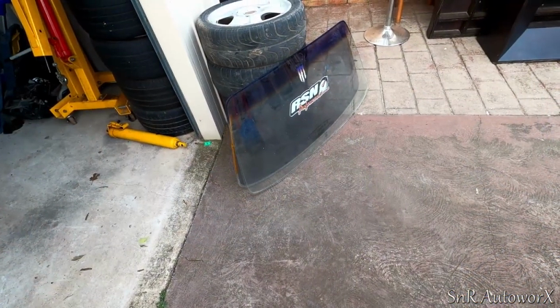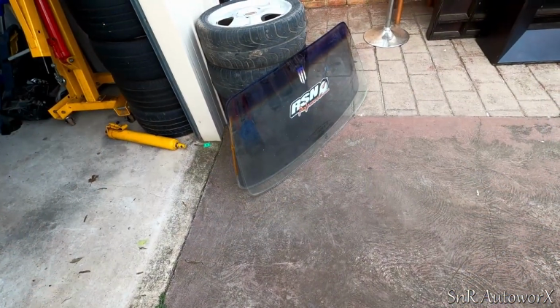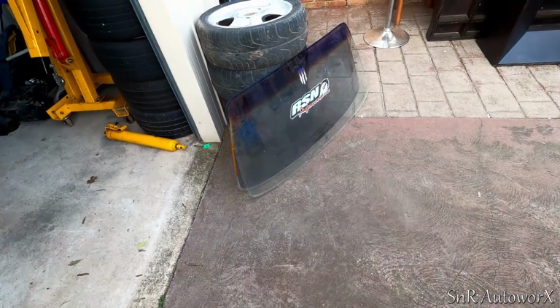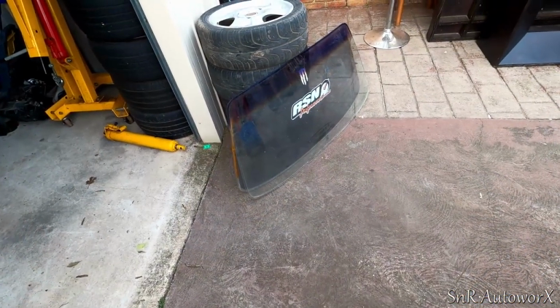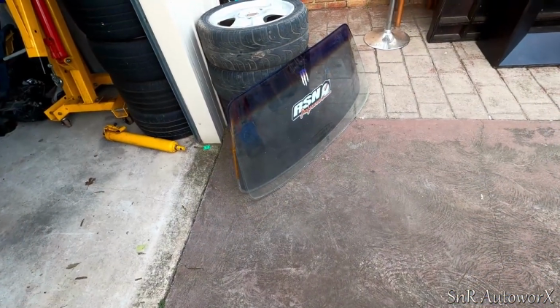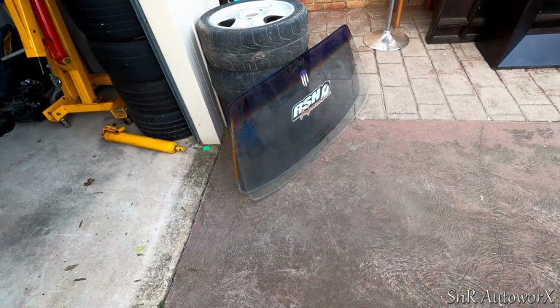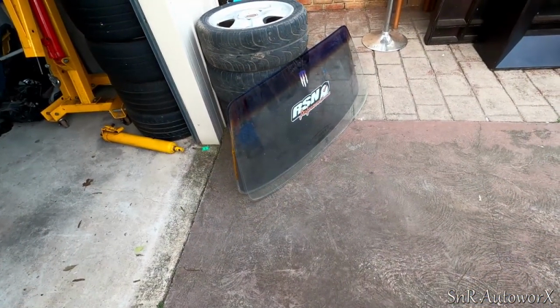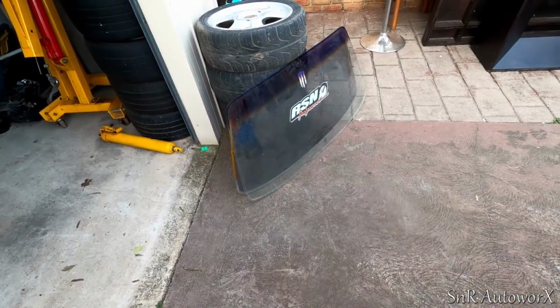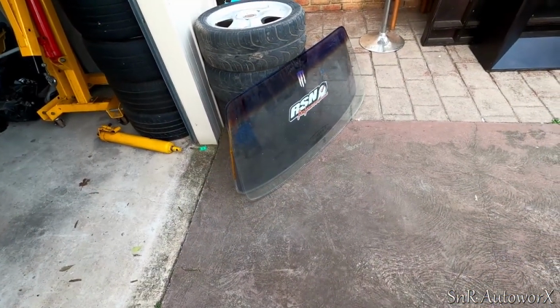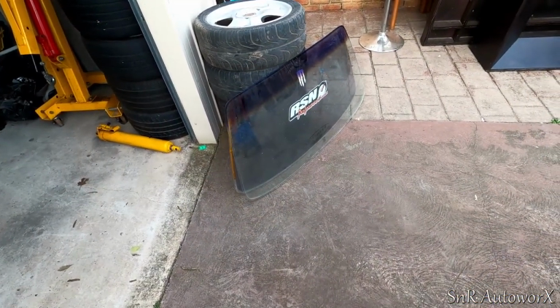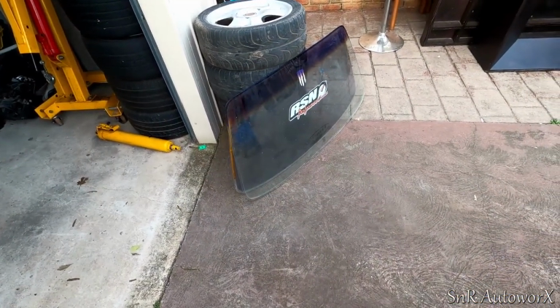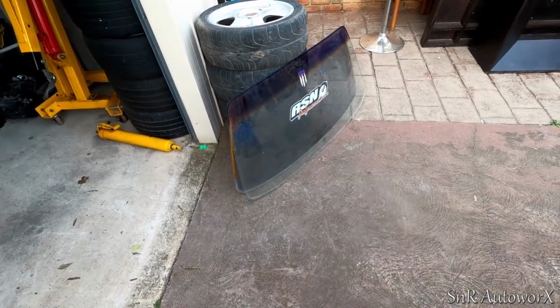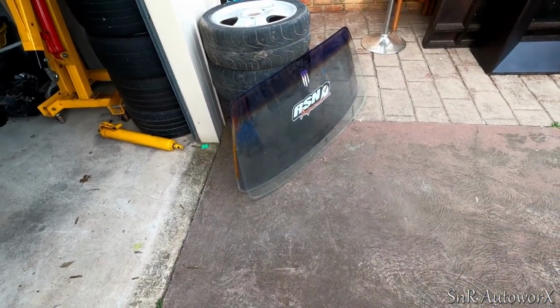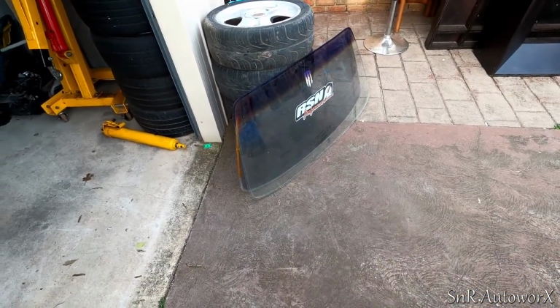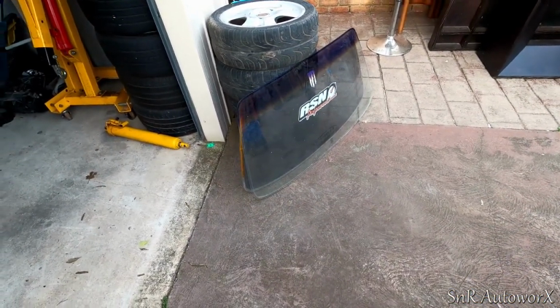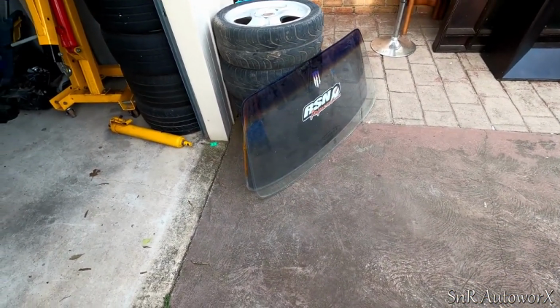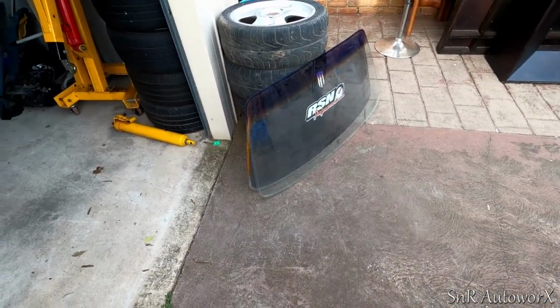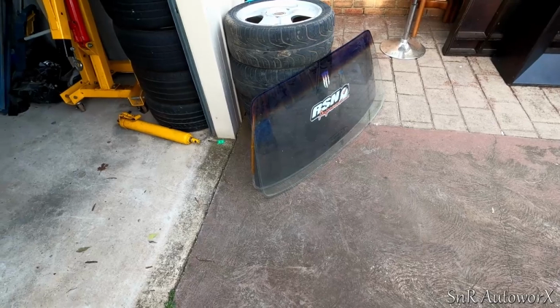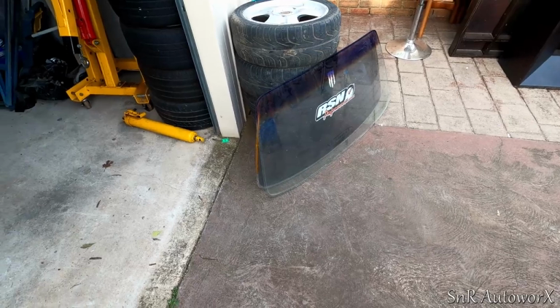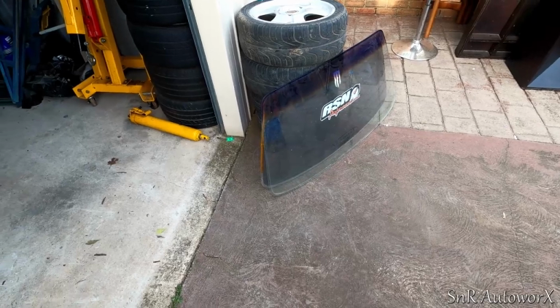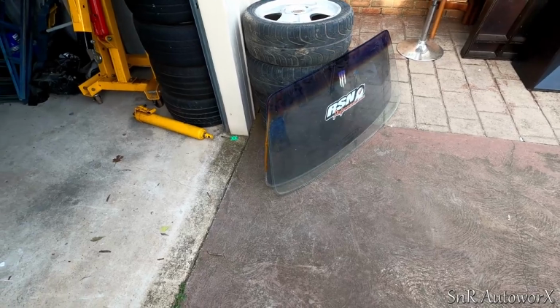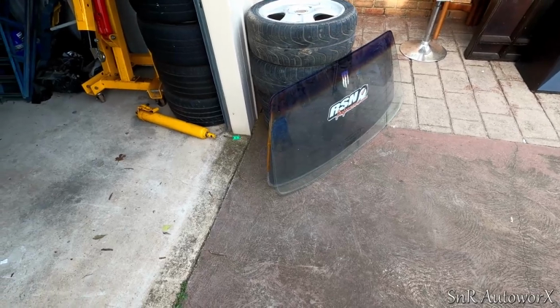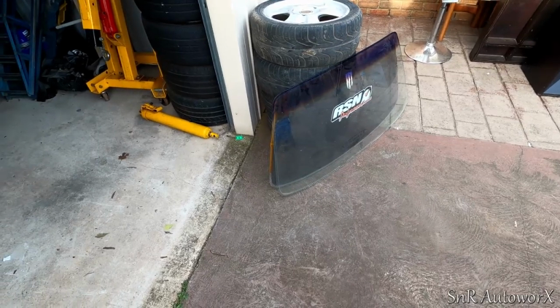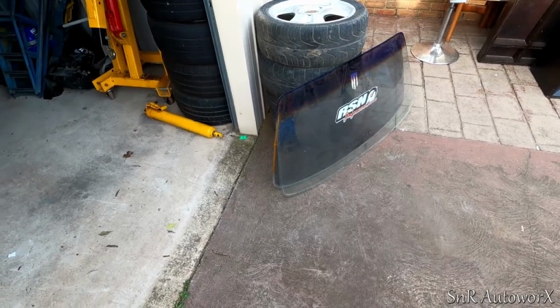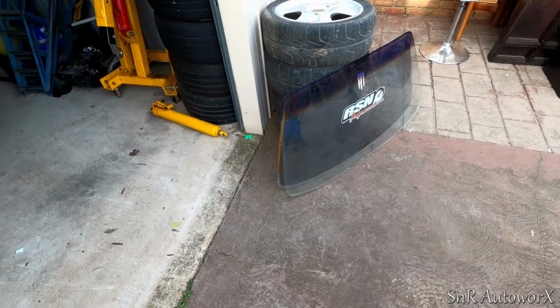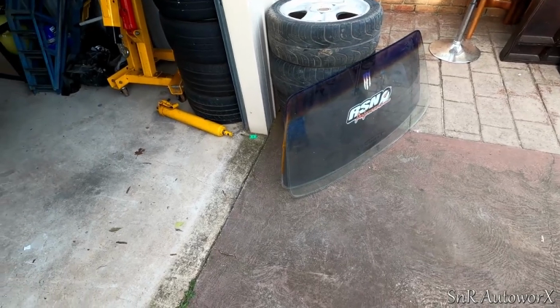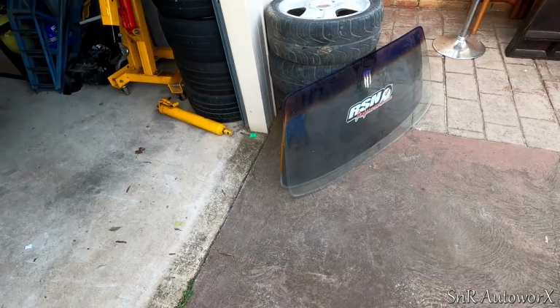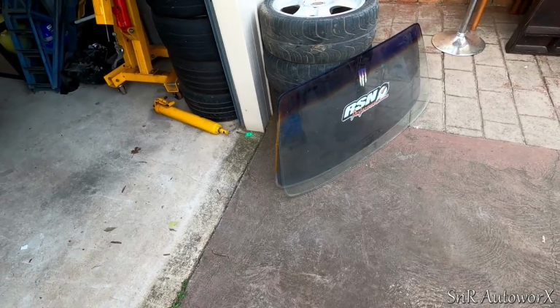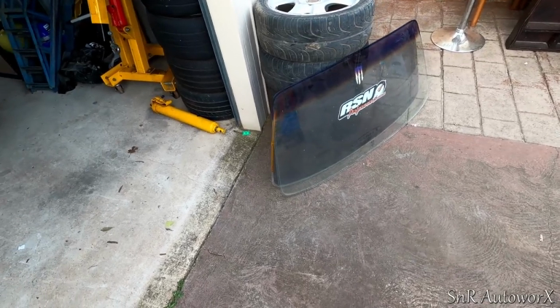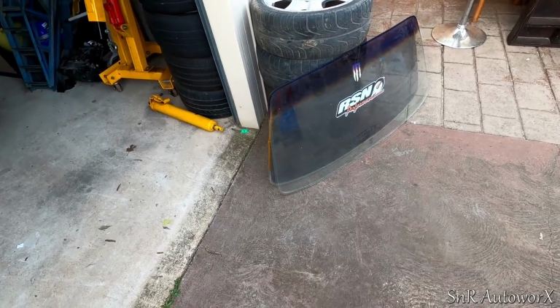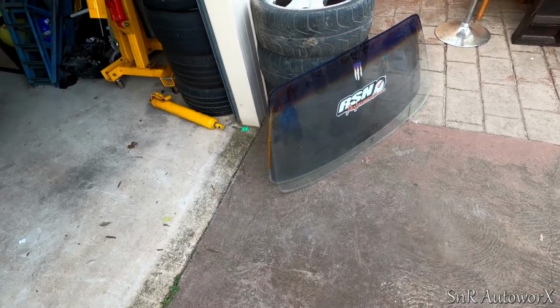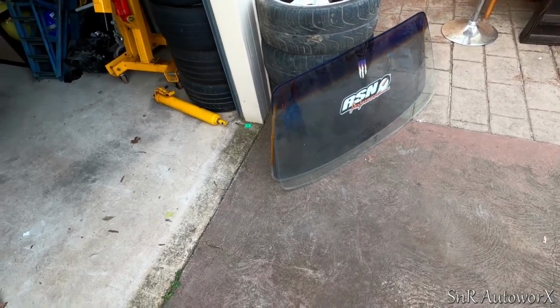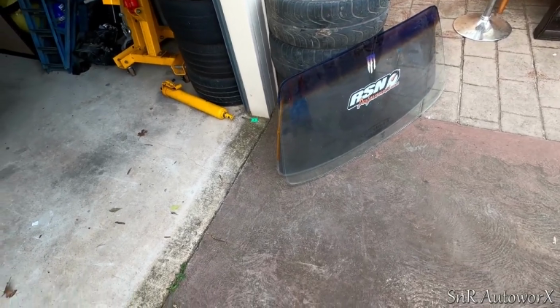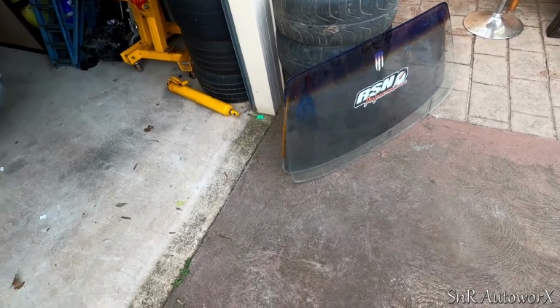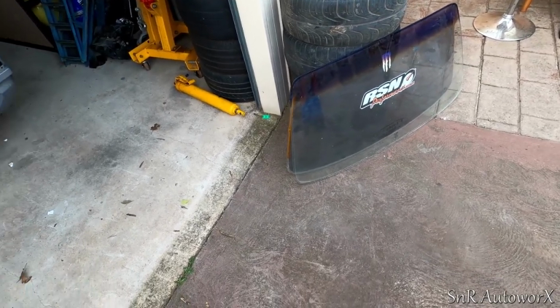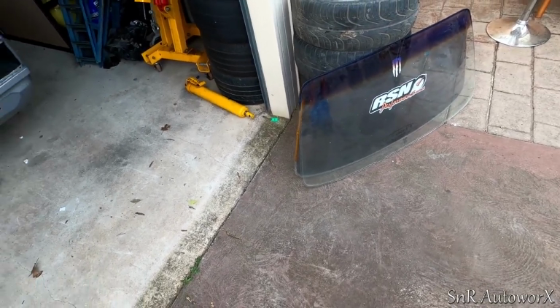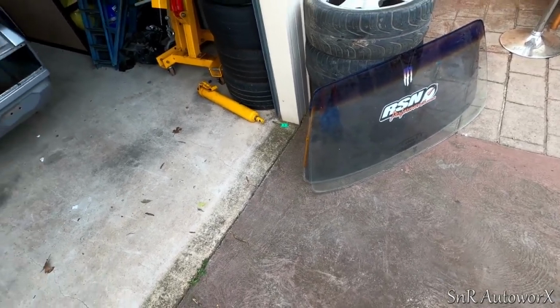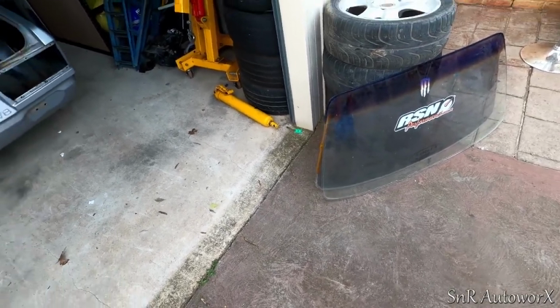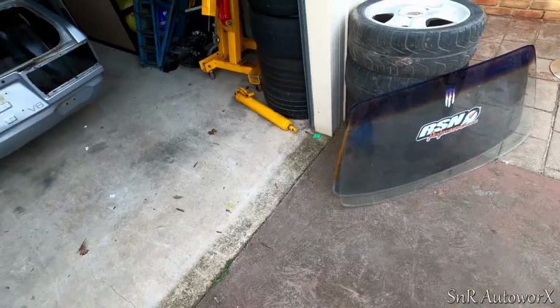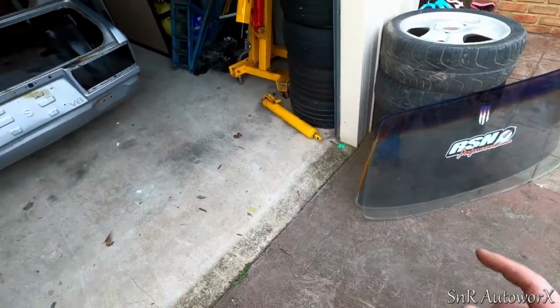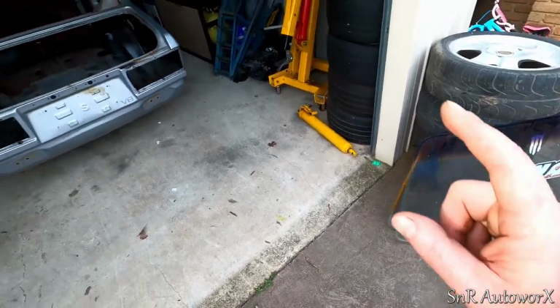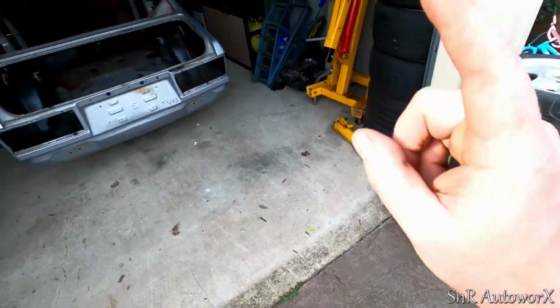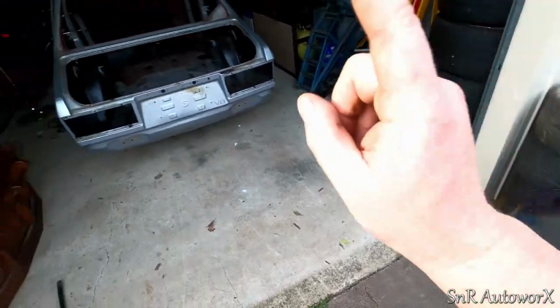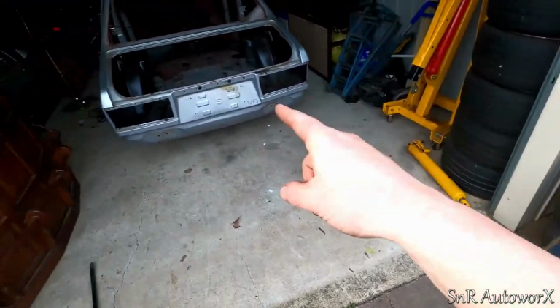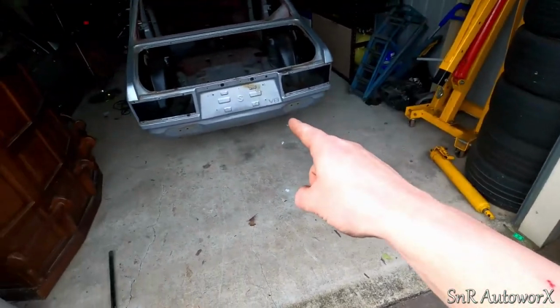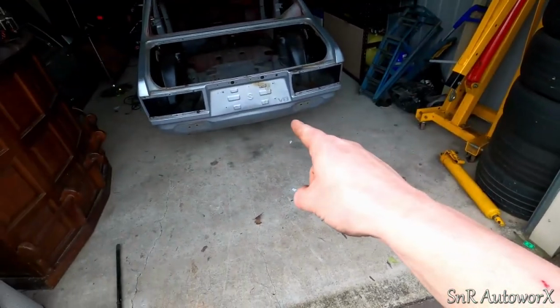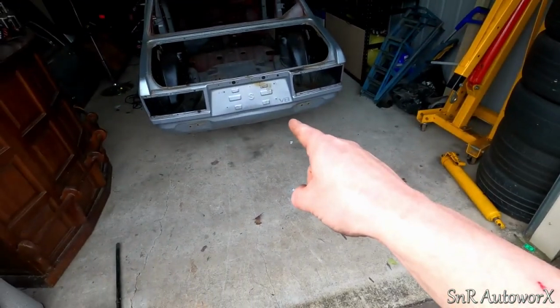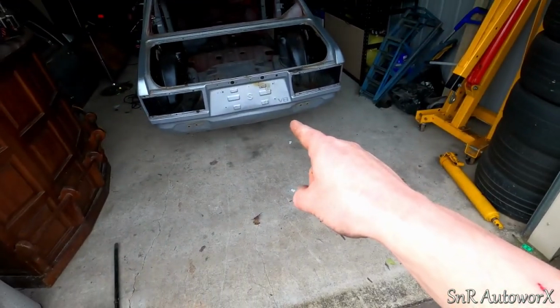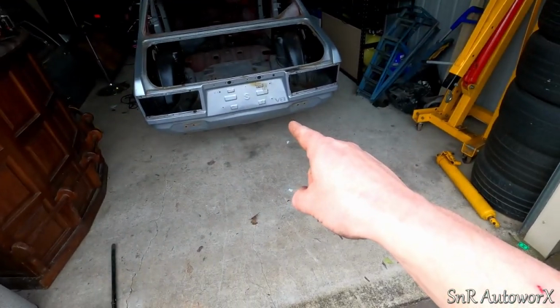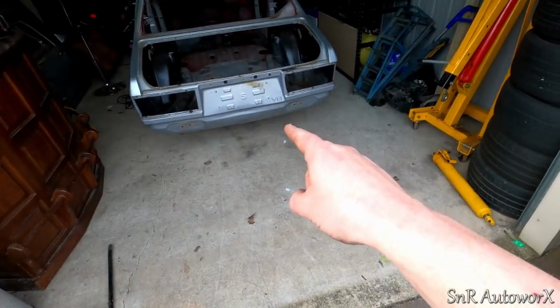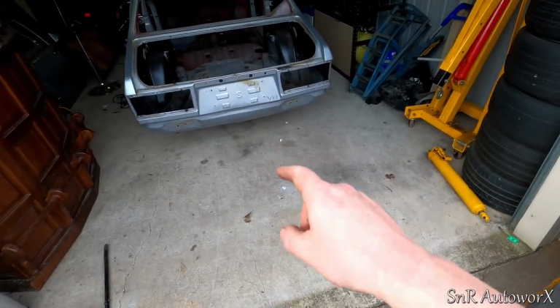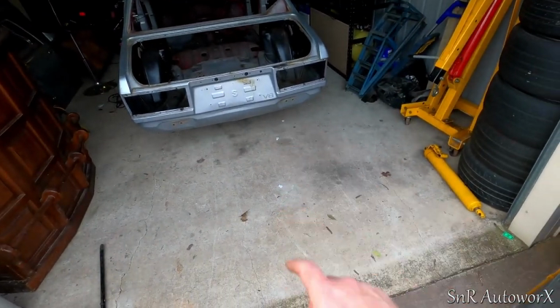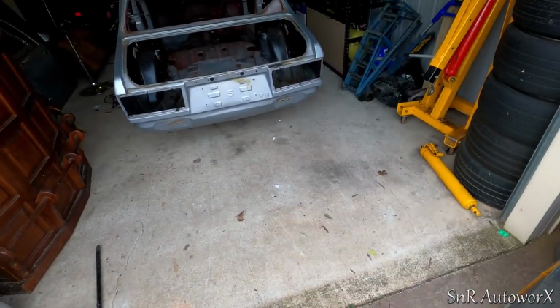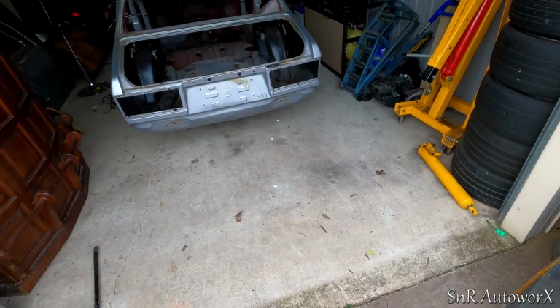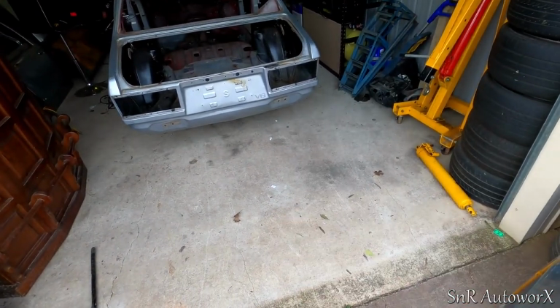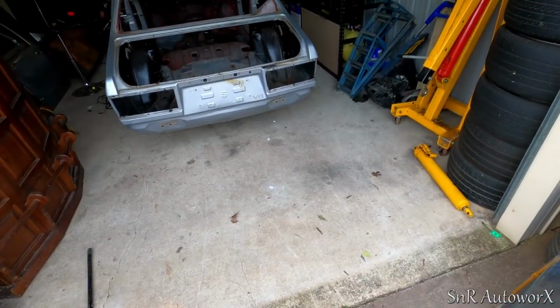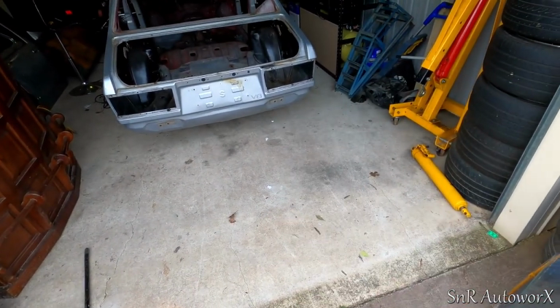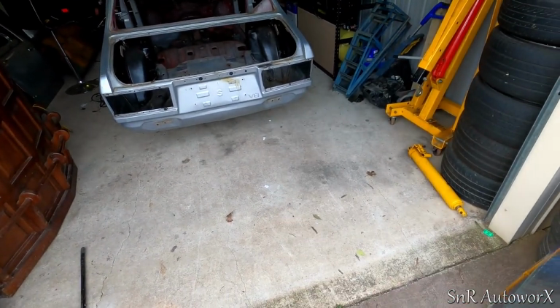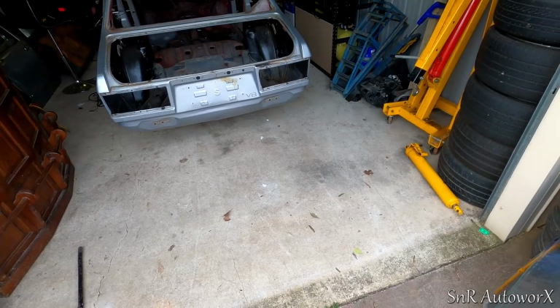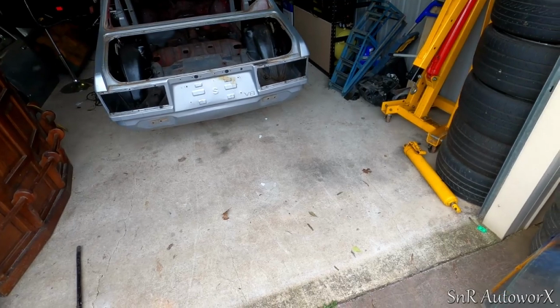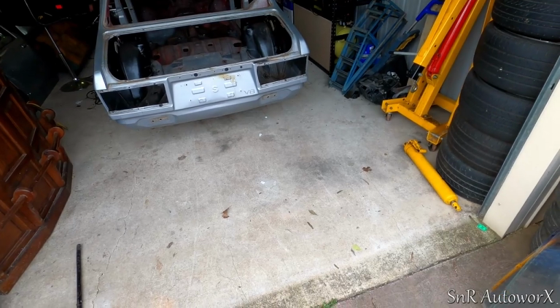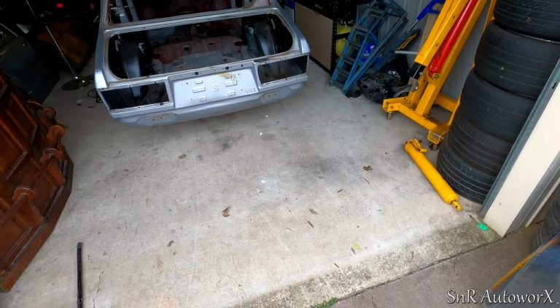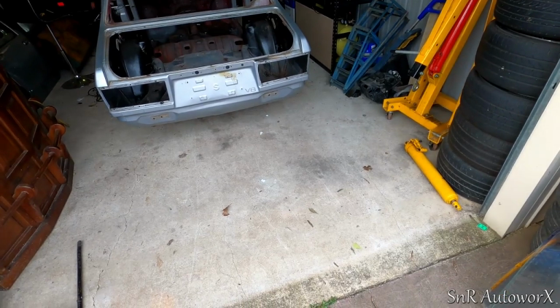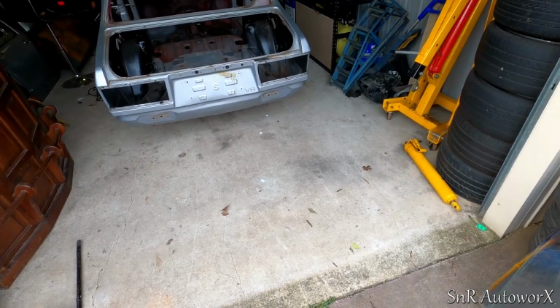With both windows out, front and back, without smashing them, I can move on to doing the diff. So we'll get that out now.